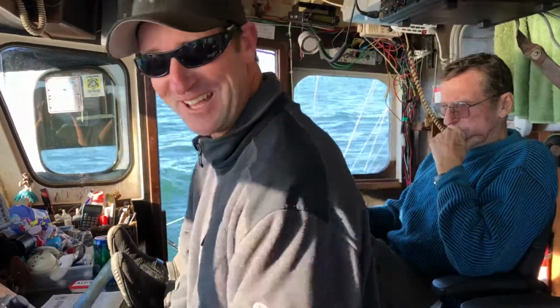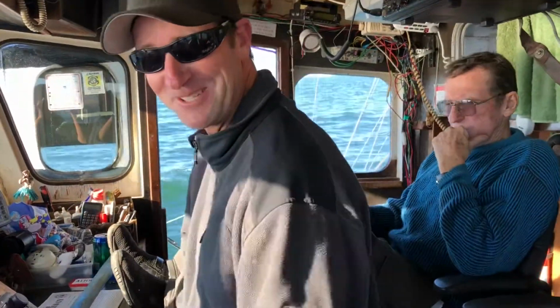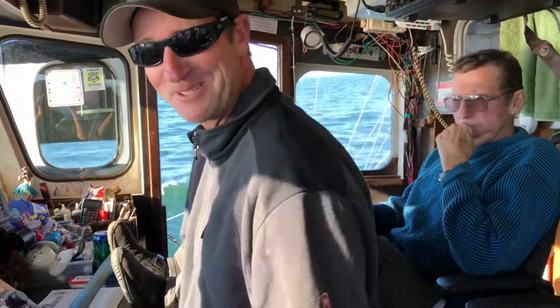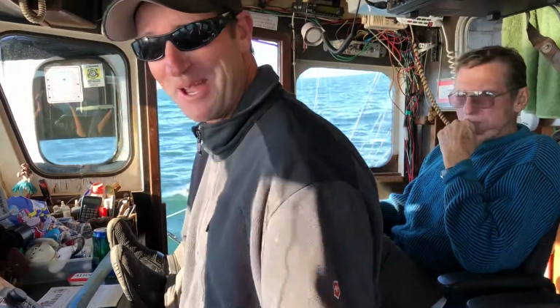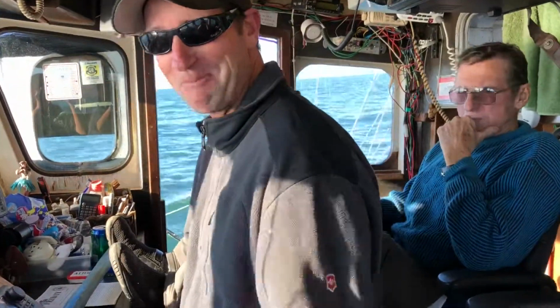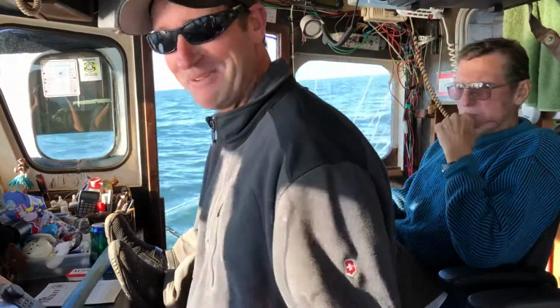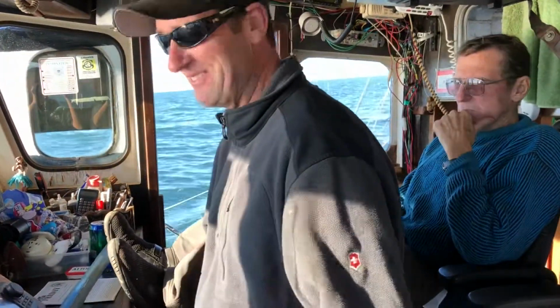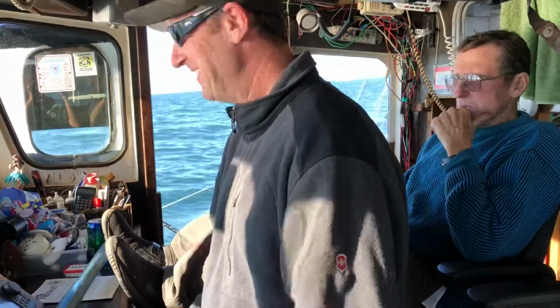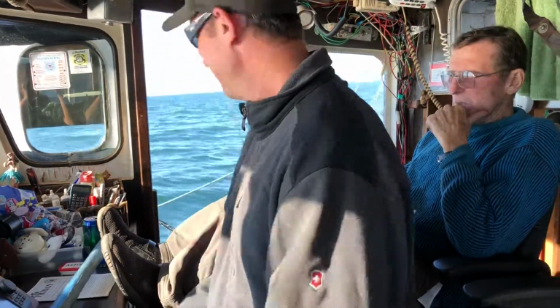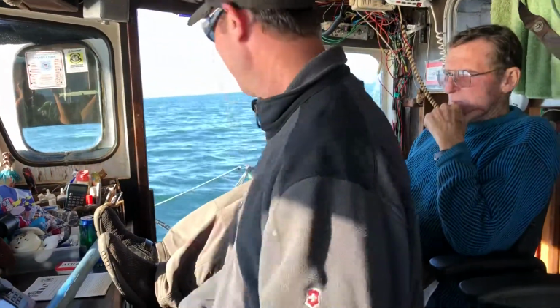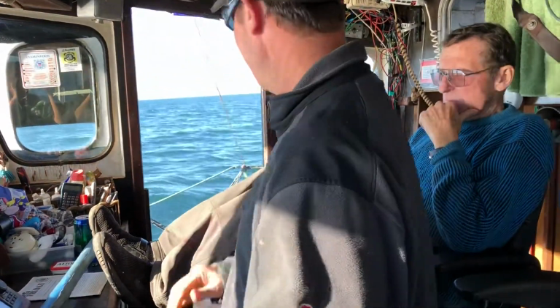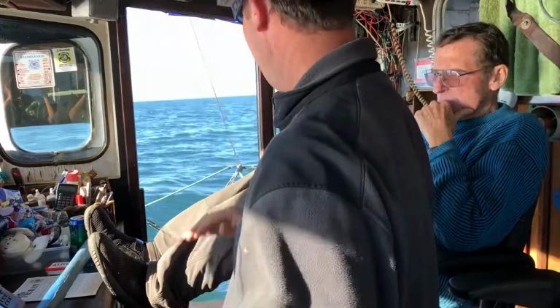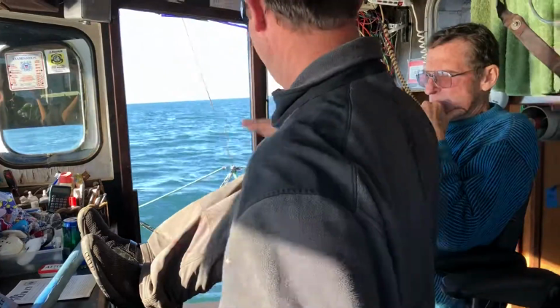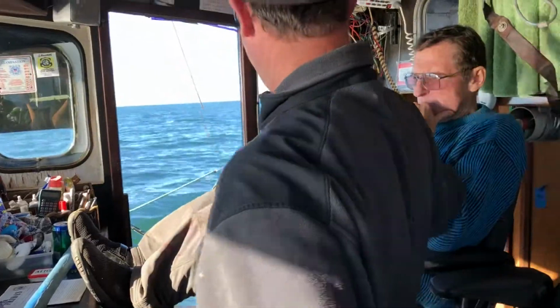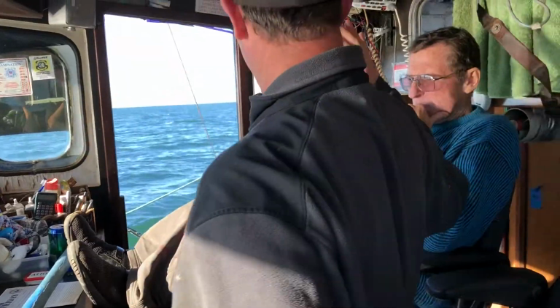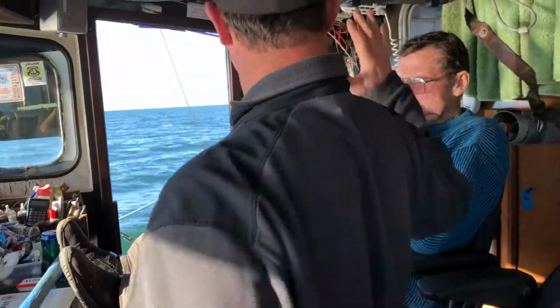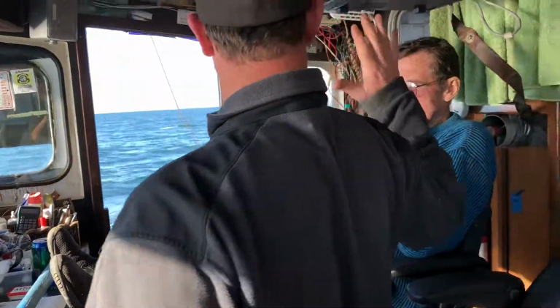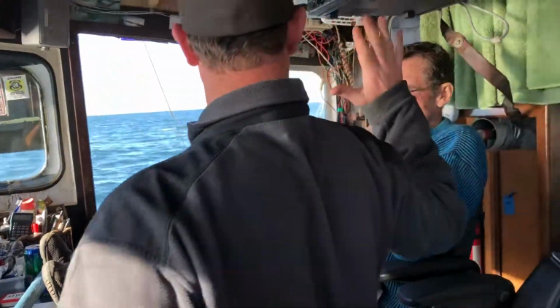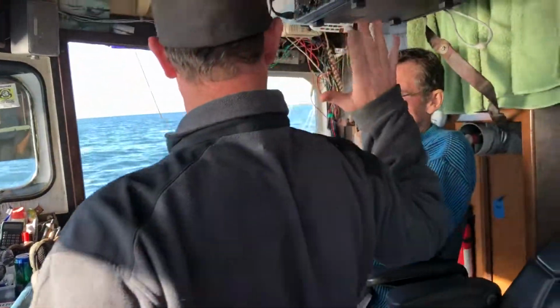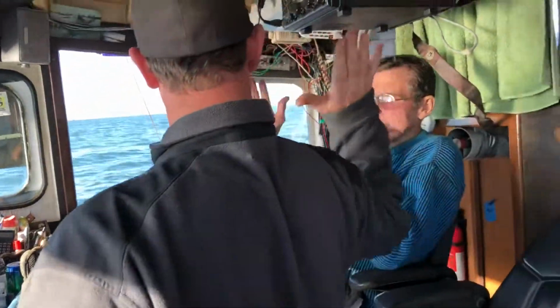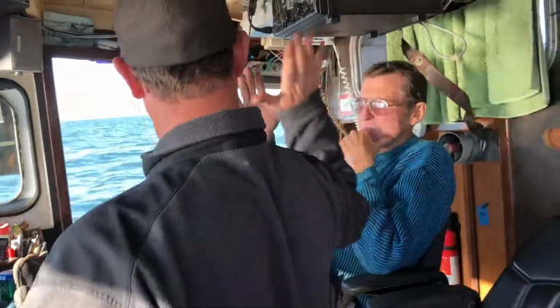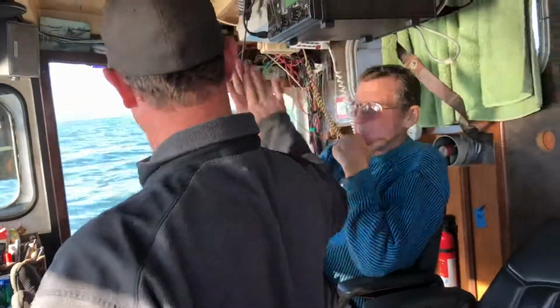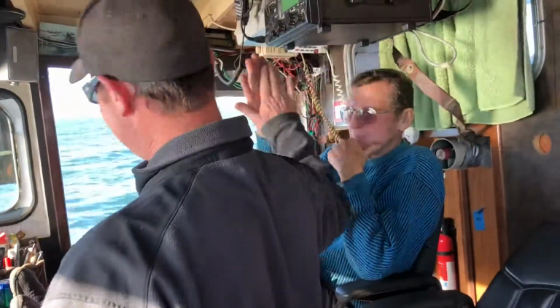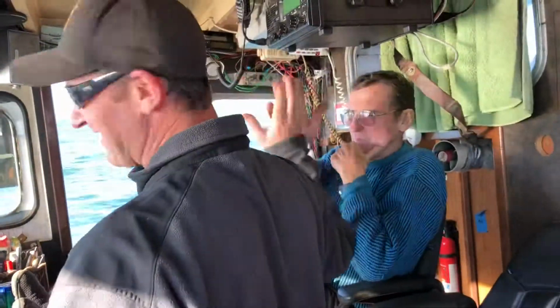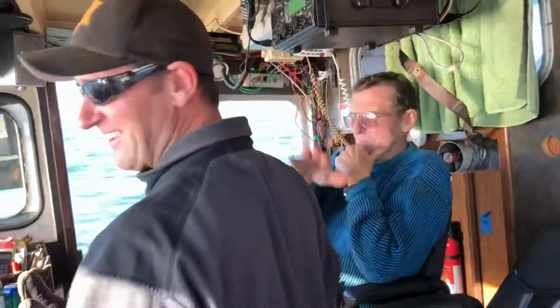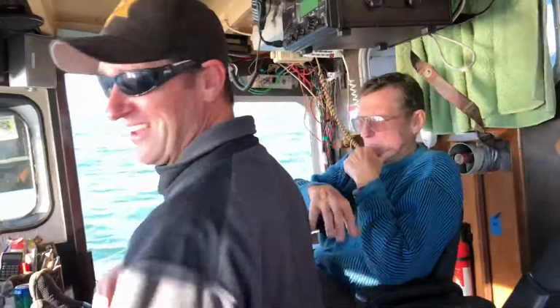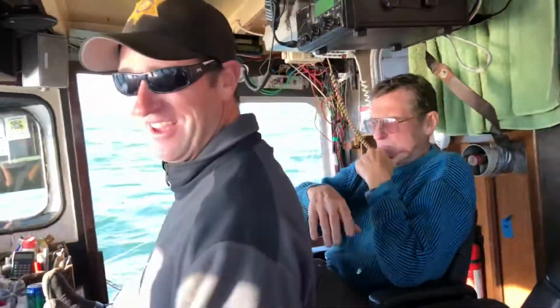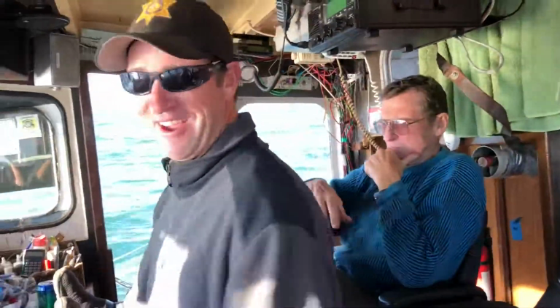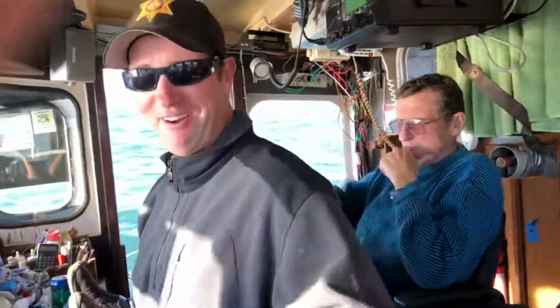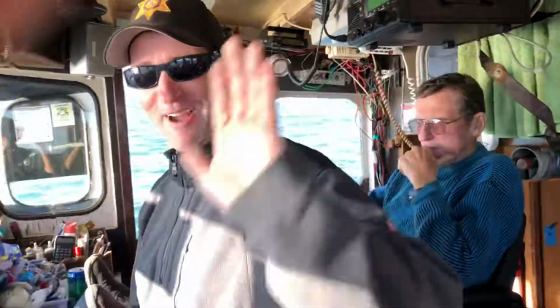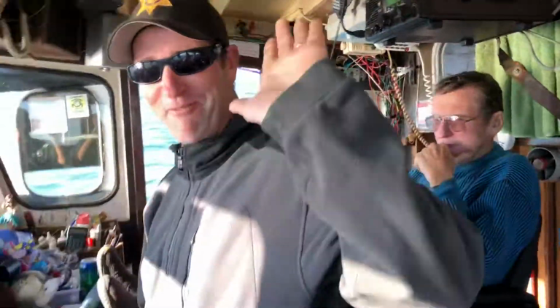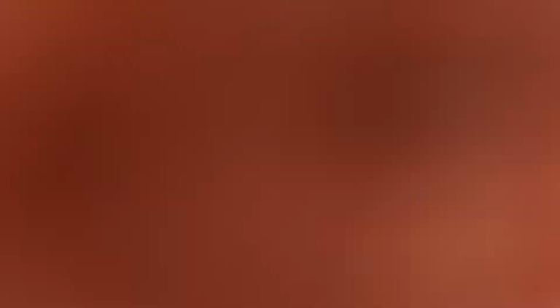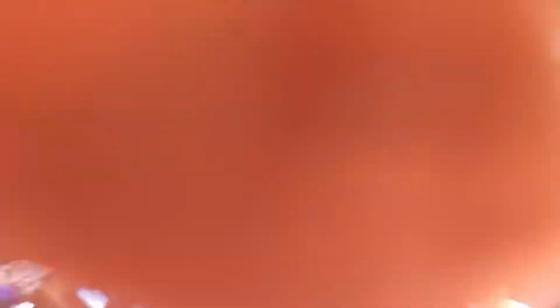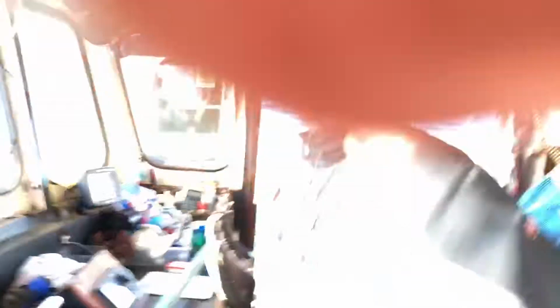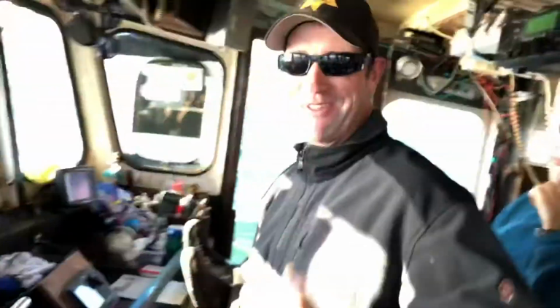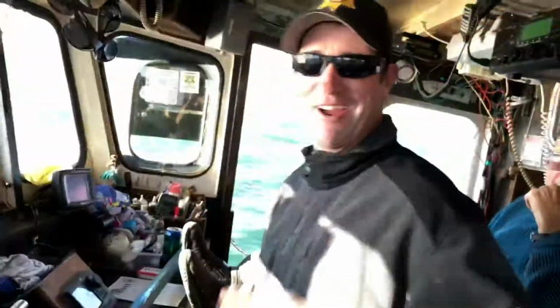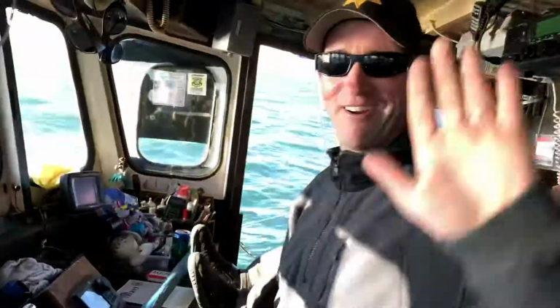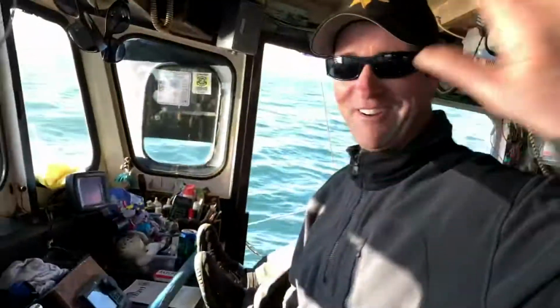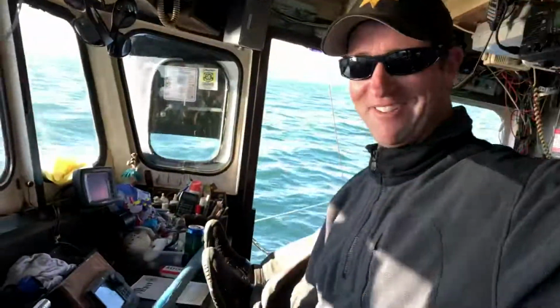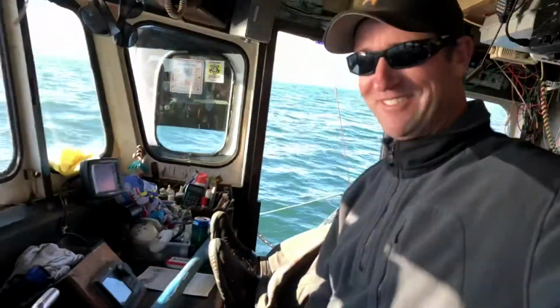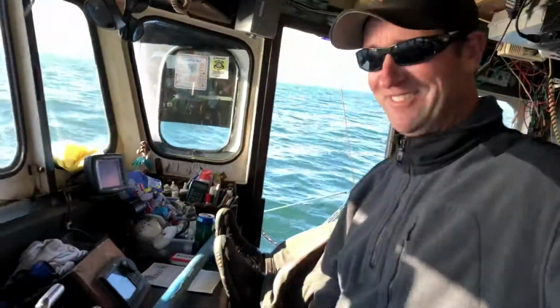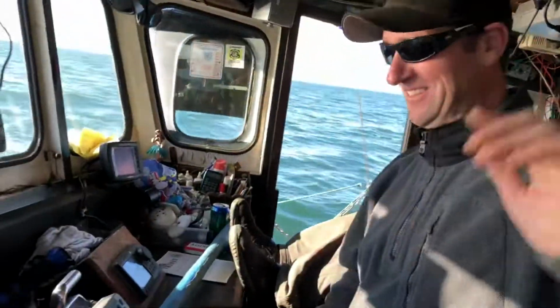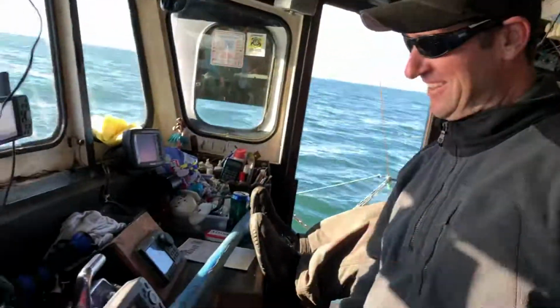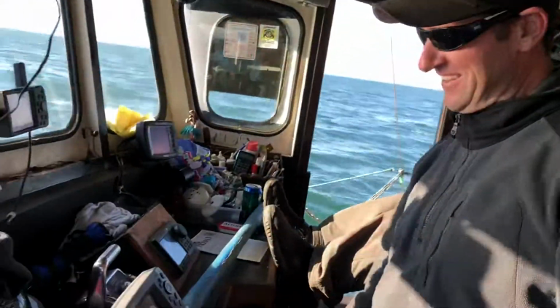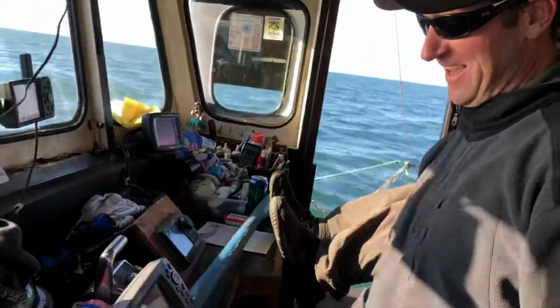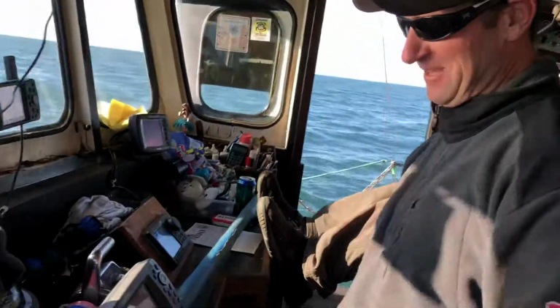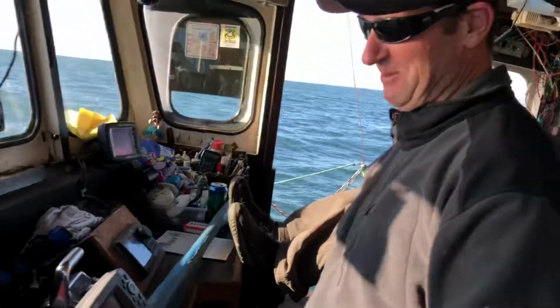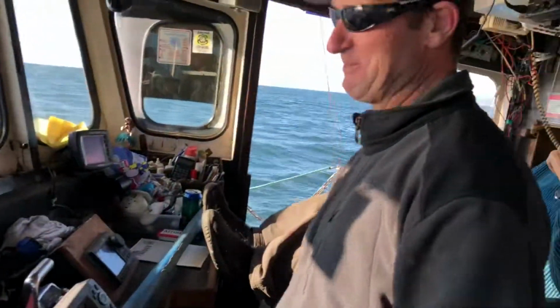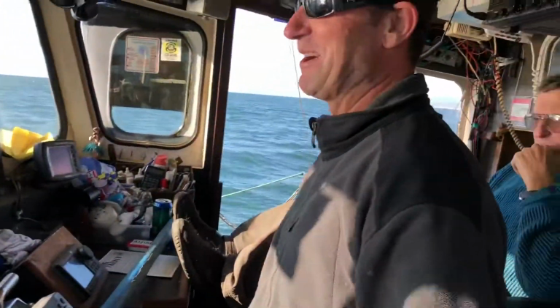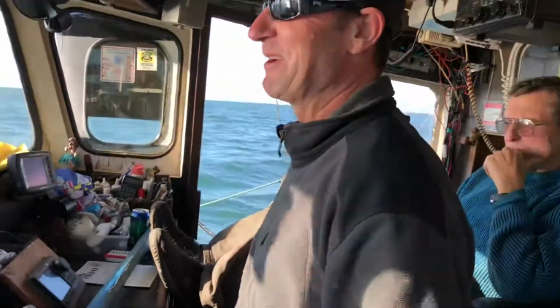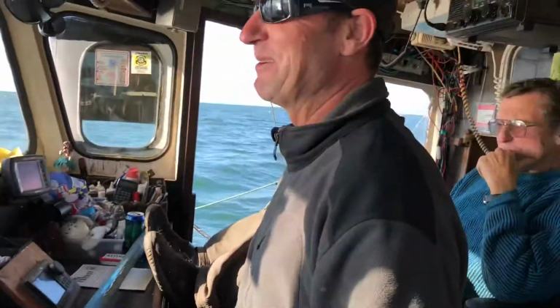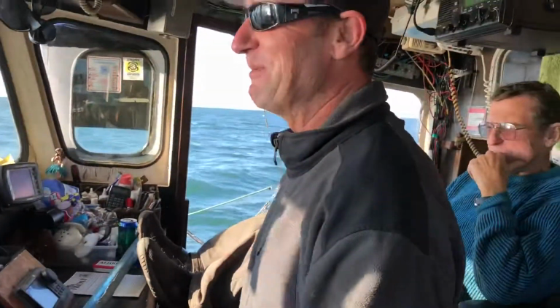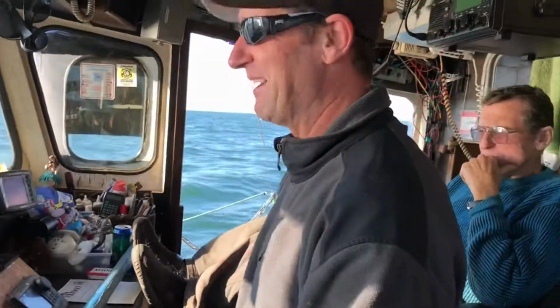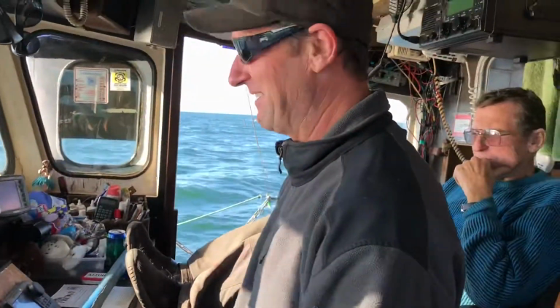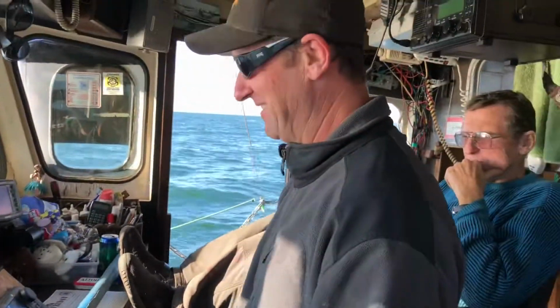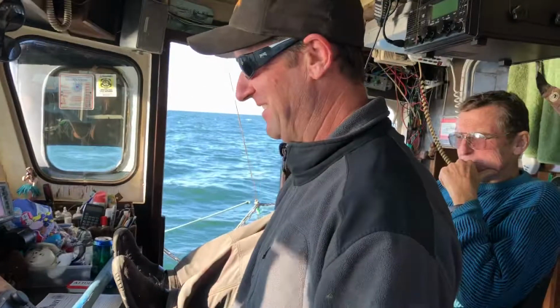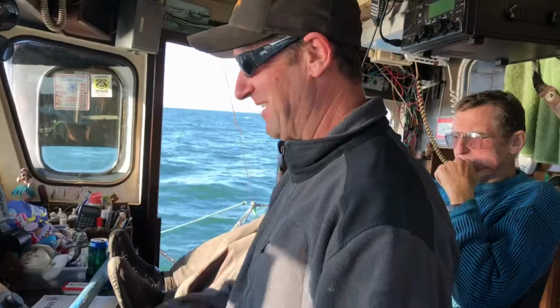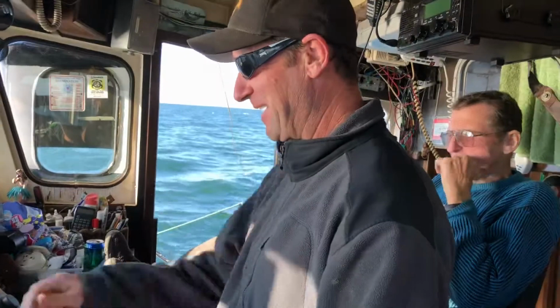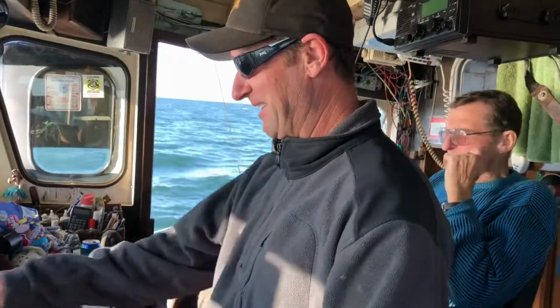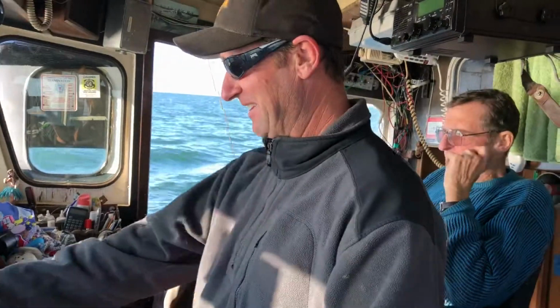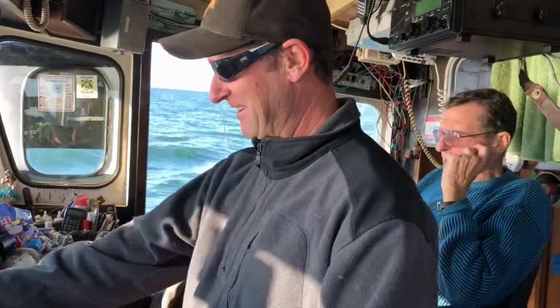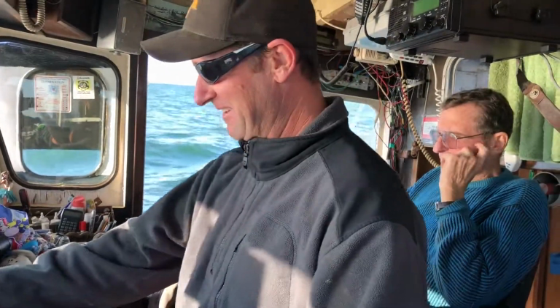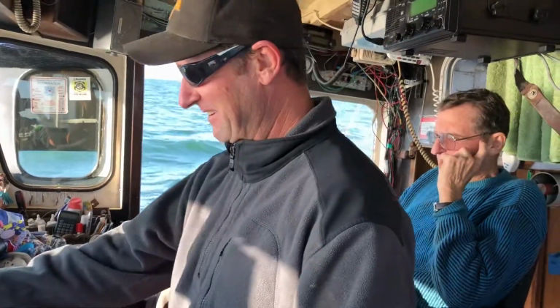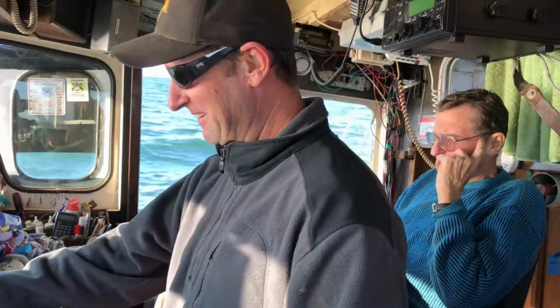That just happened! Give me a high five — air high five over there. That's what I'm talking about. Alright. Clipper 3, Sea Trial.